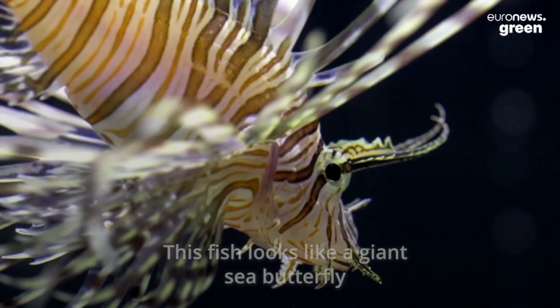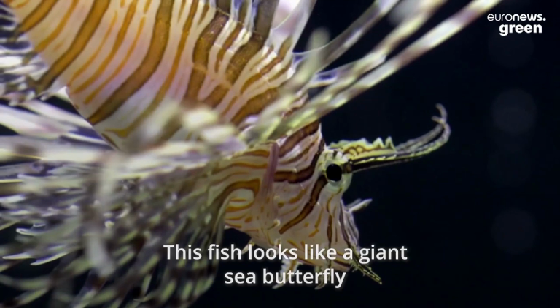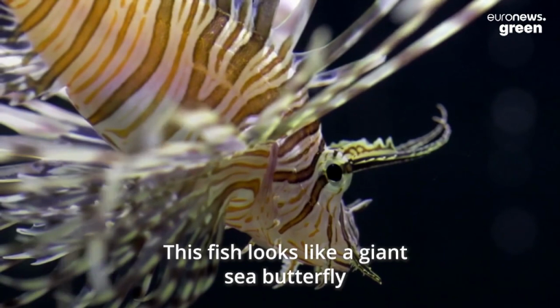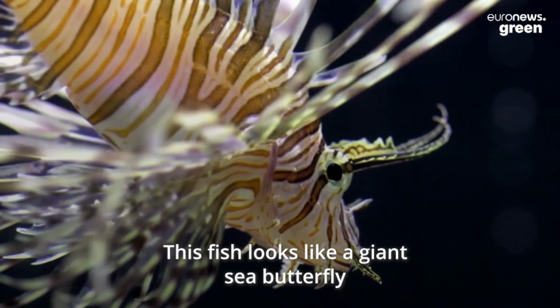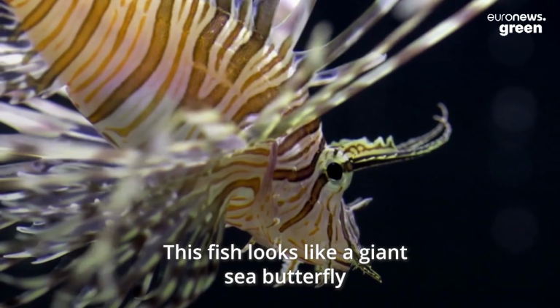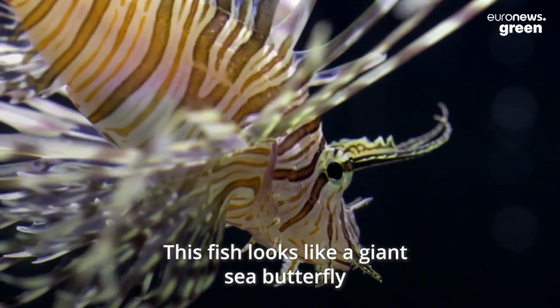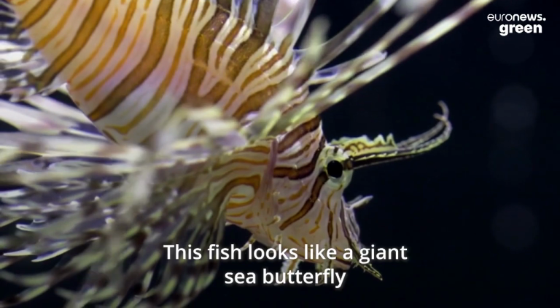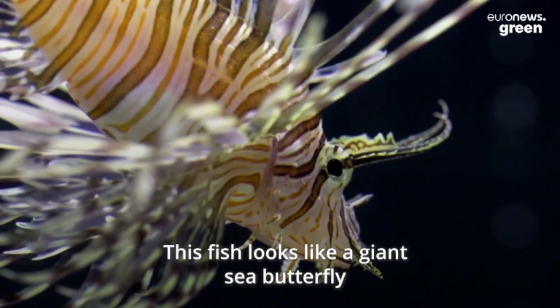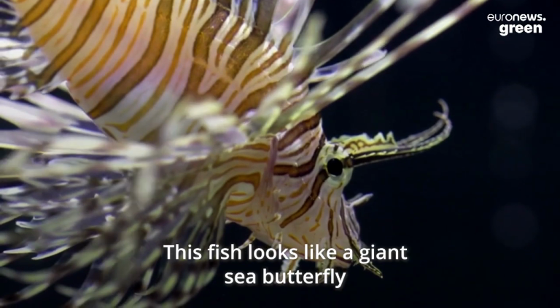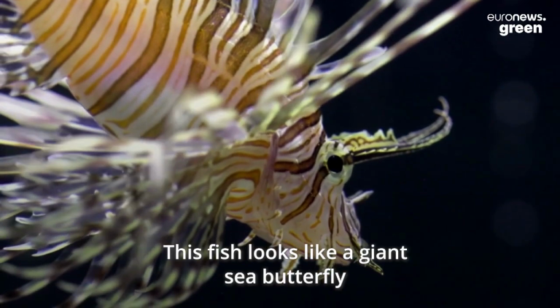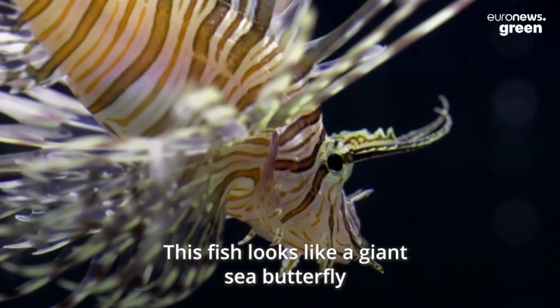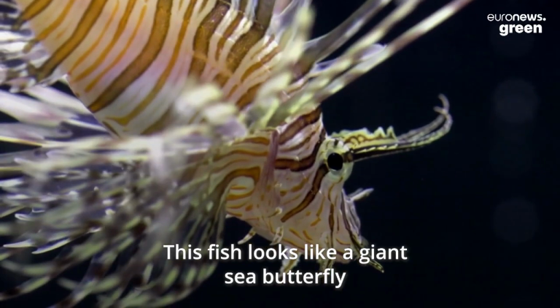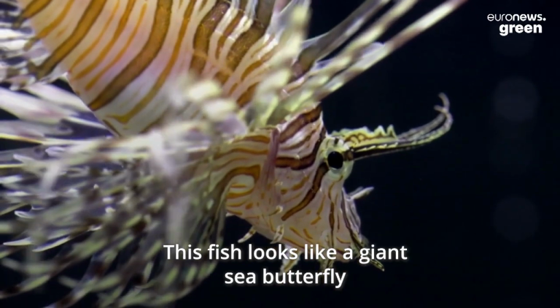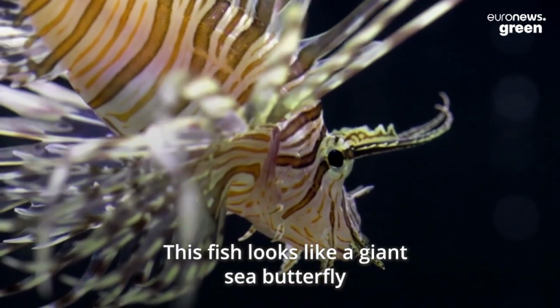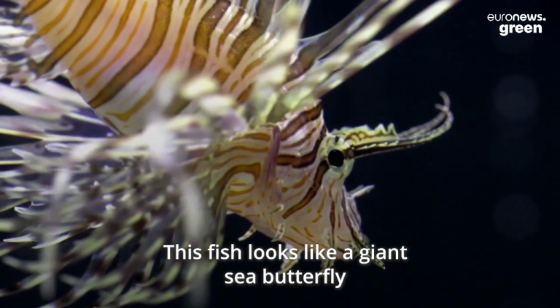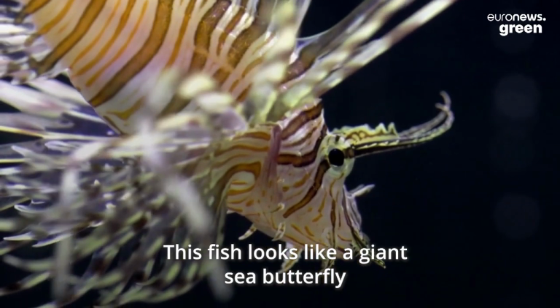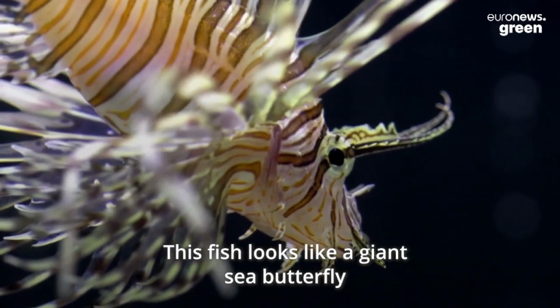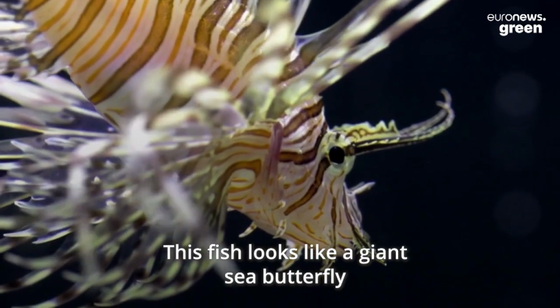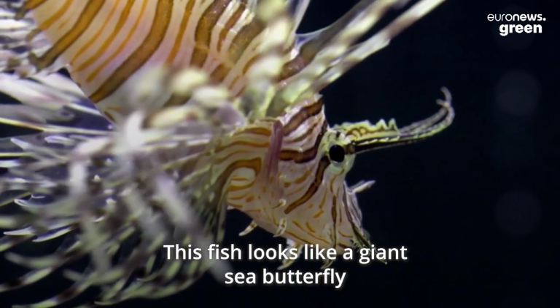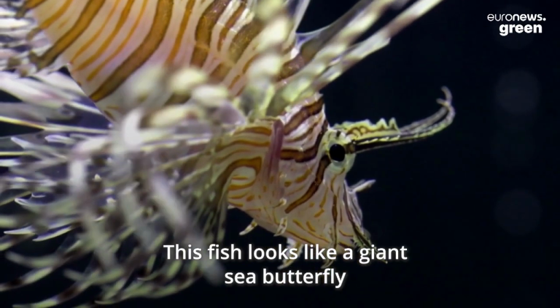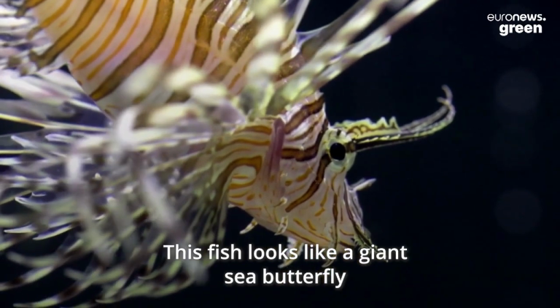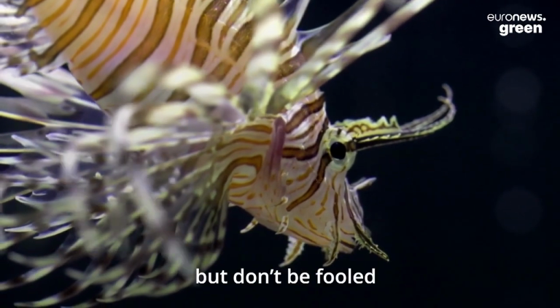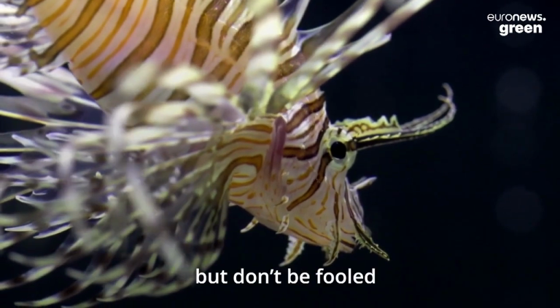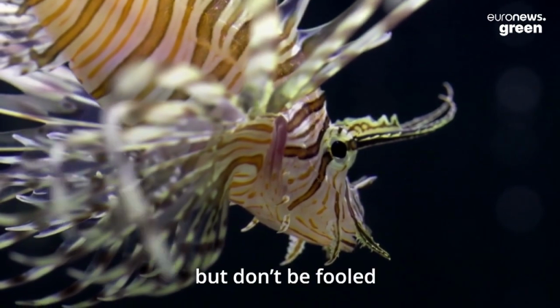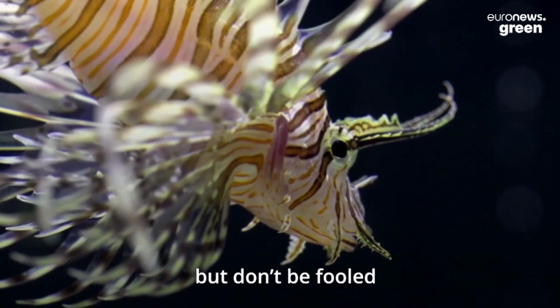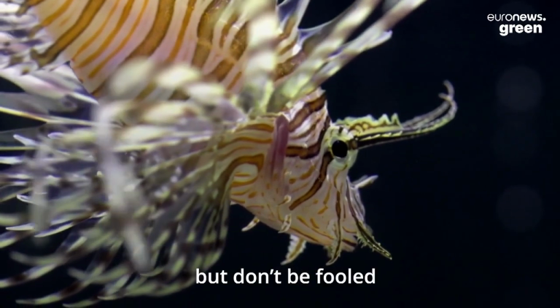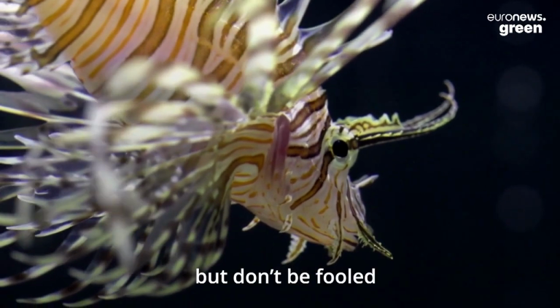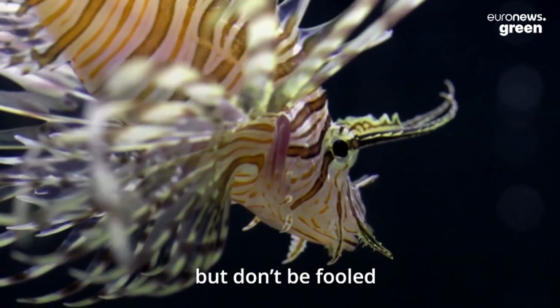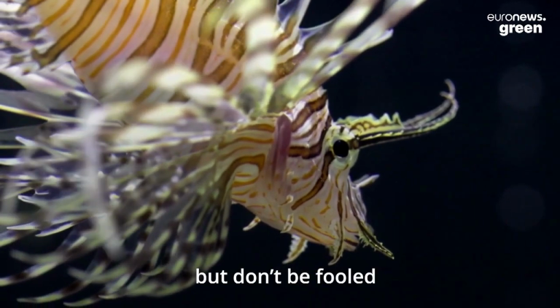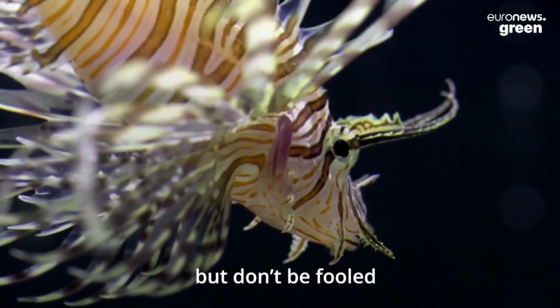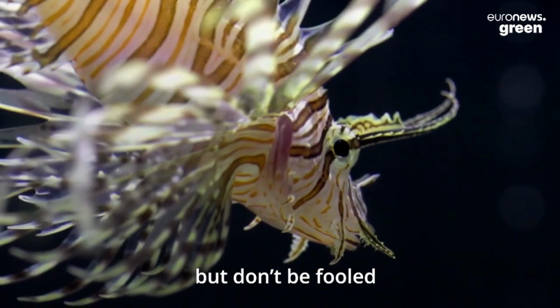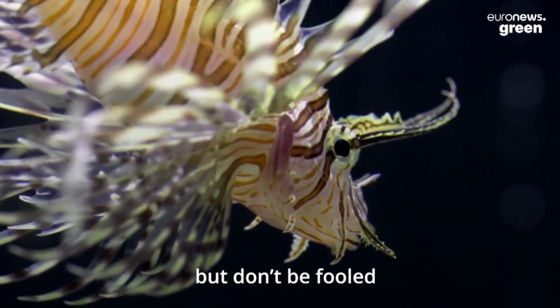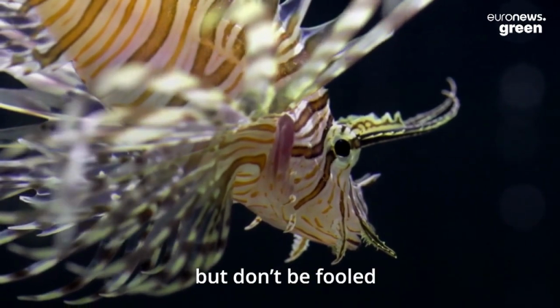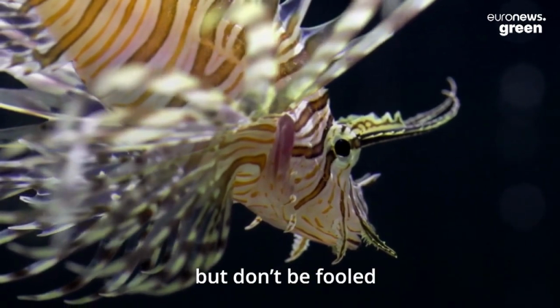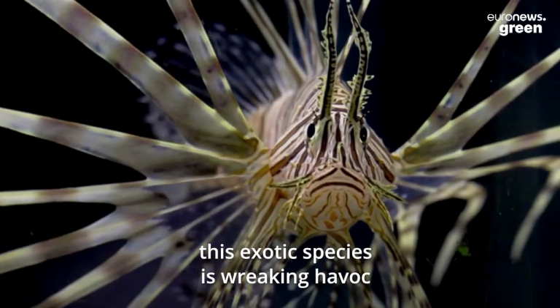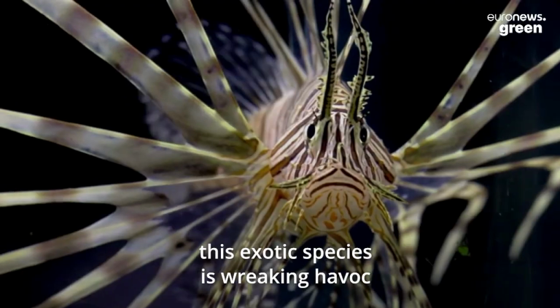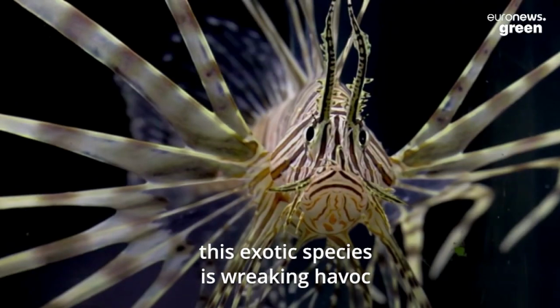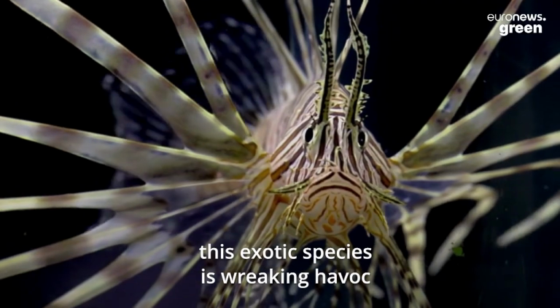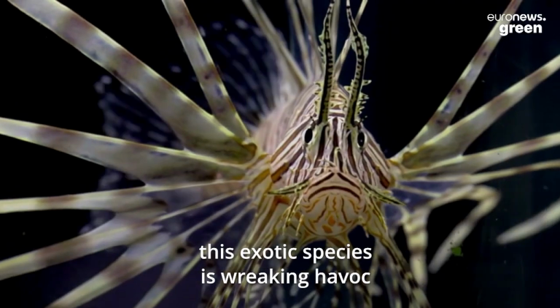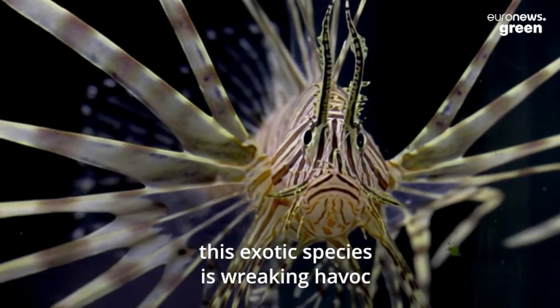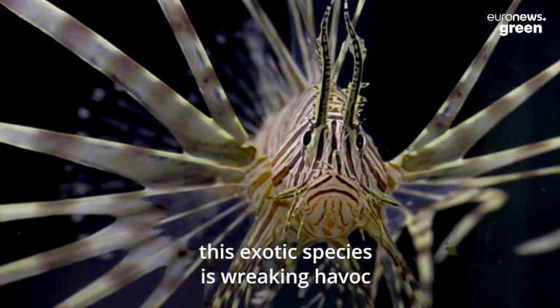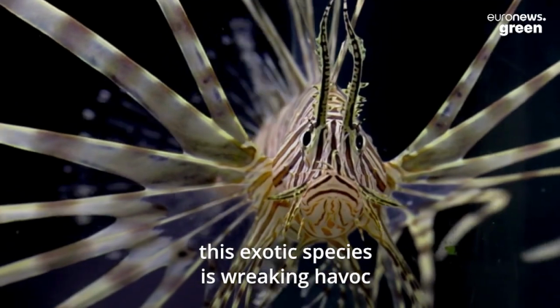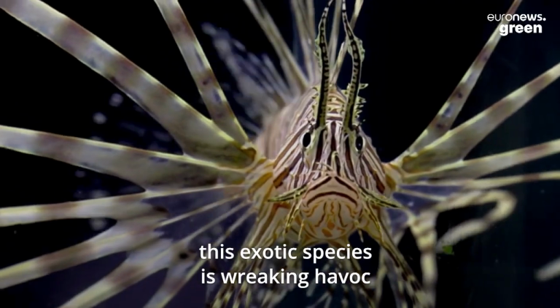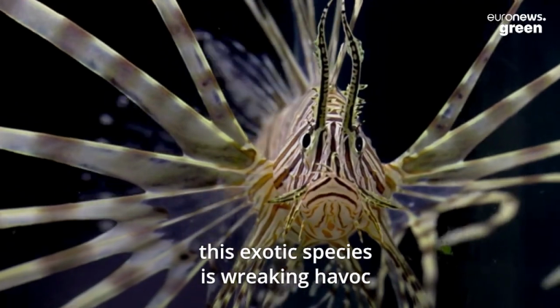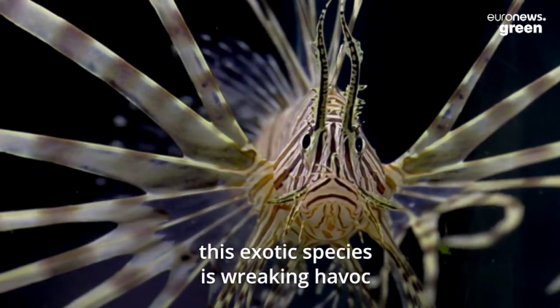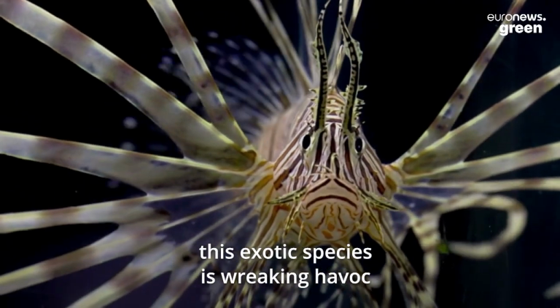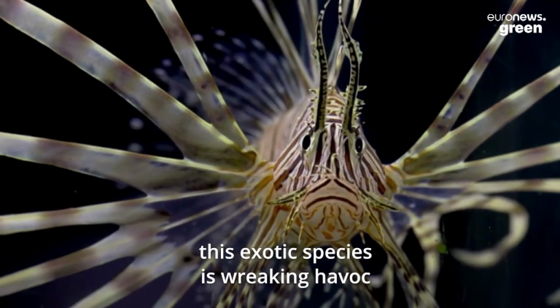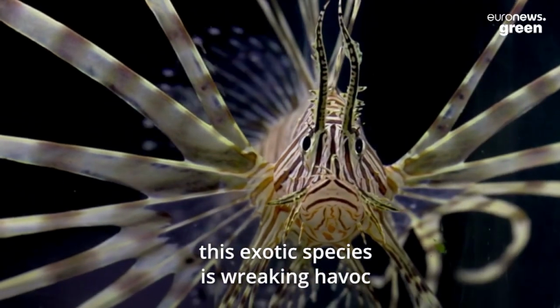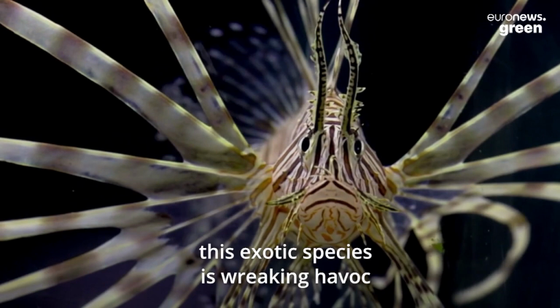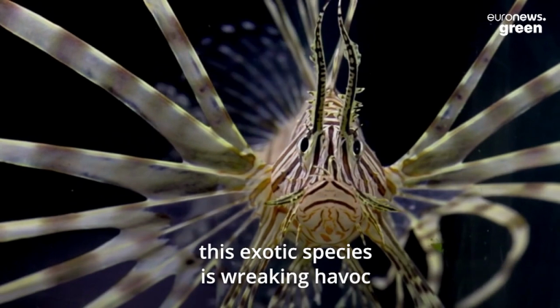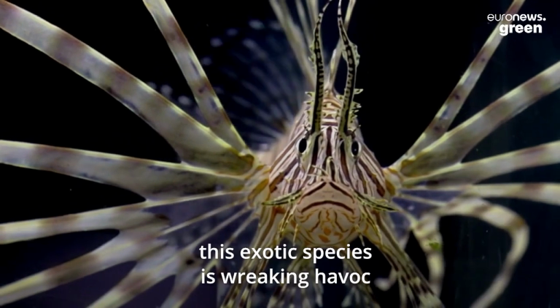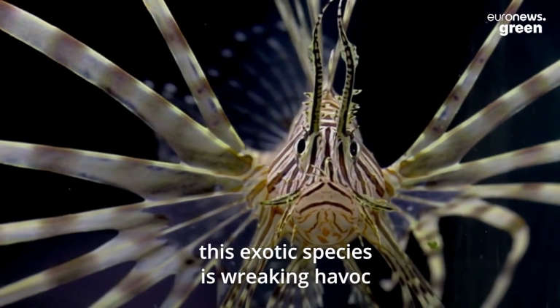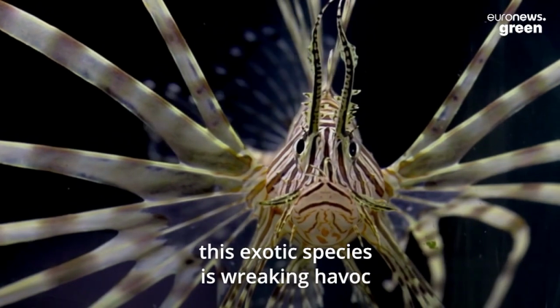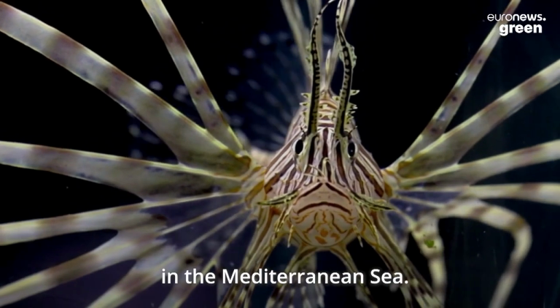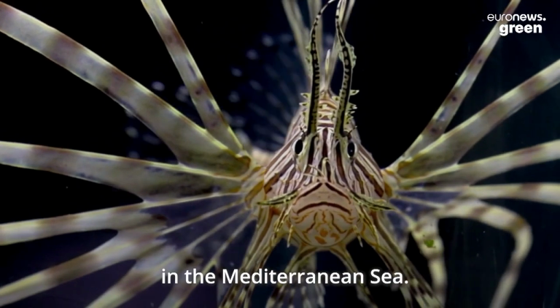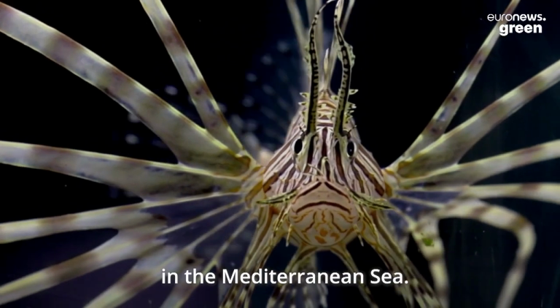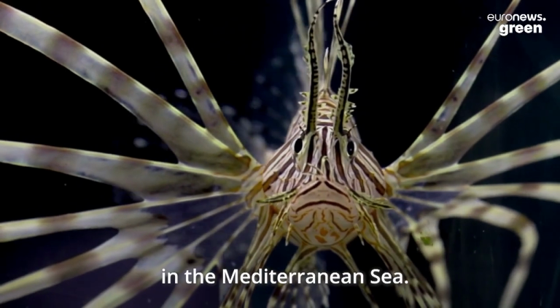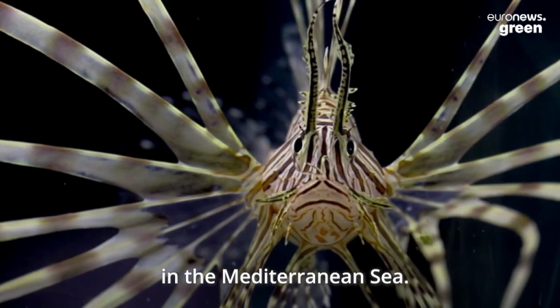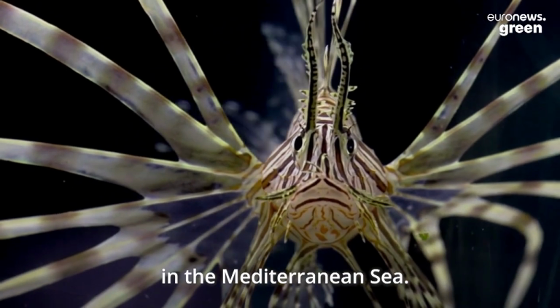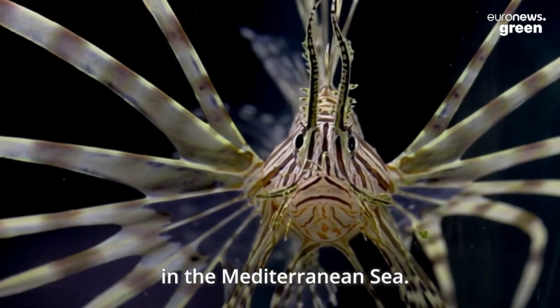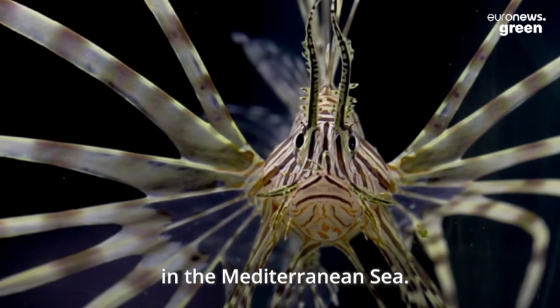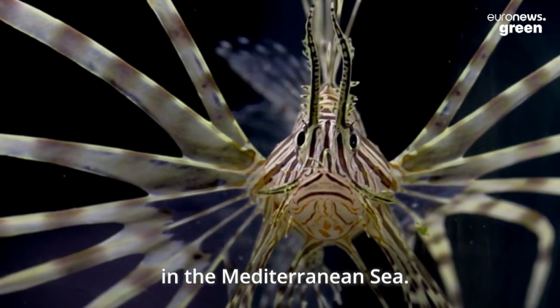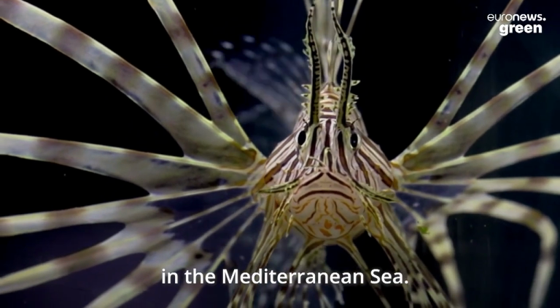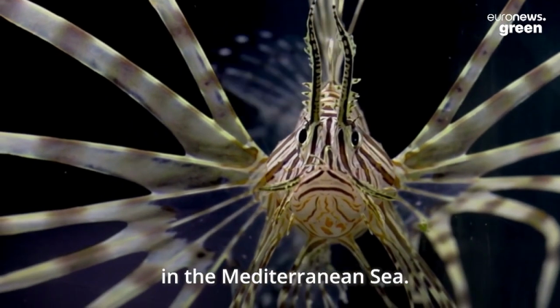This fish looks like a giant sea butterfly. But don't be fooled. This exotic species is wreaking havoc in the Mediterranean Sea.